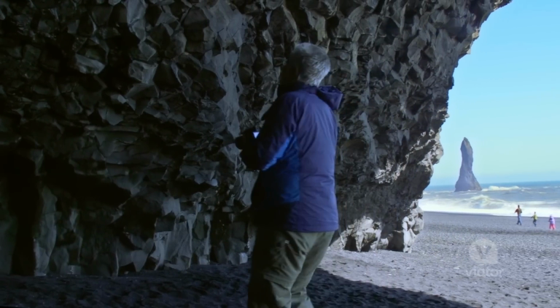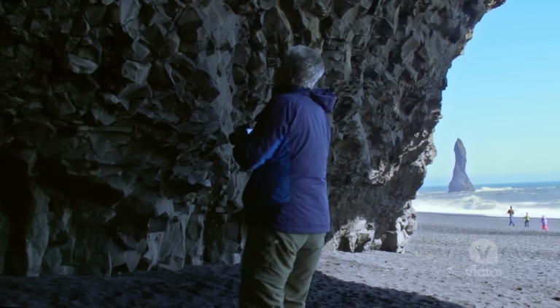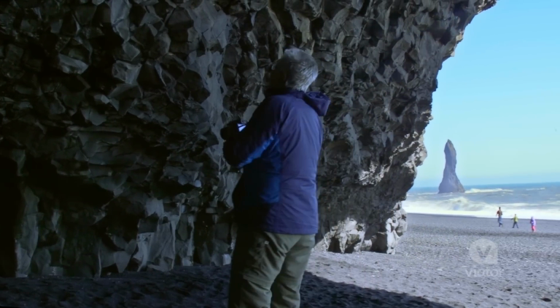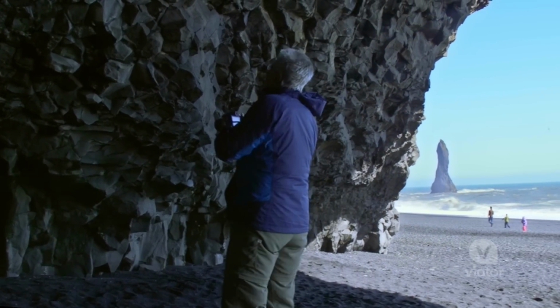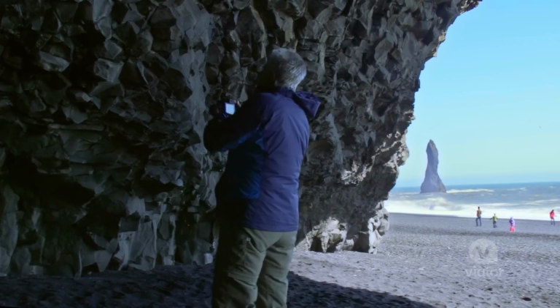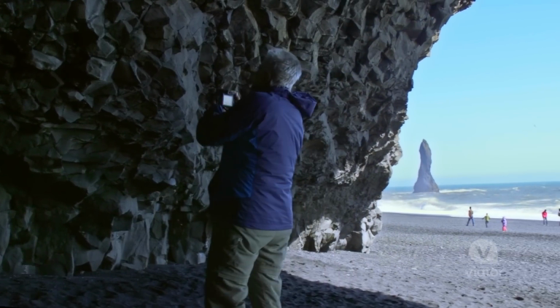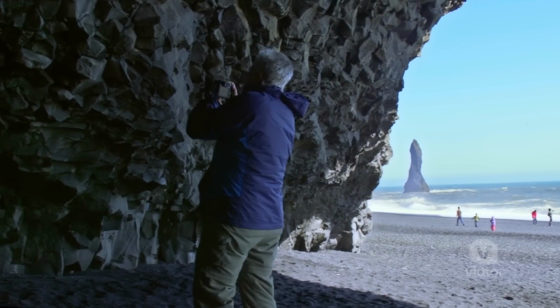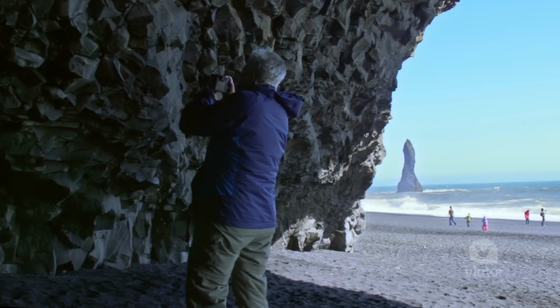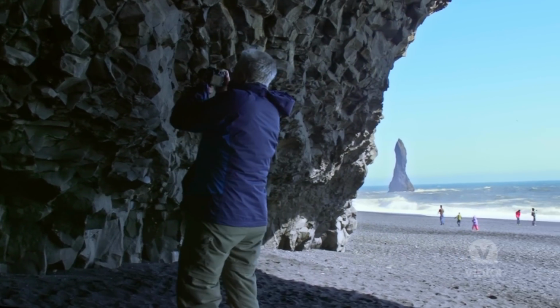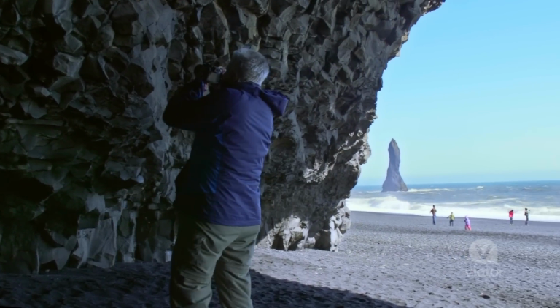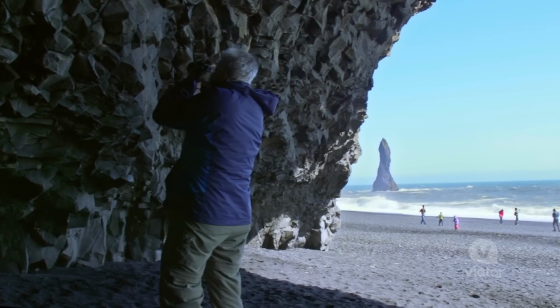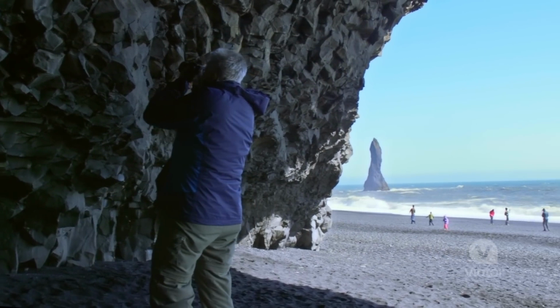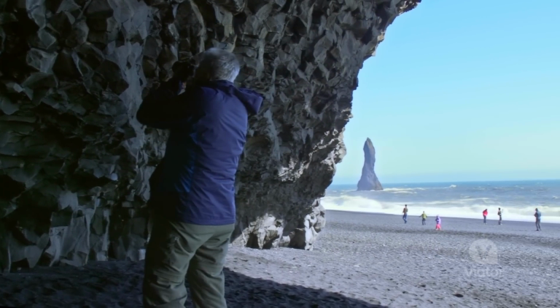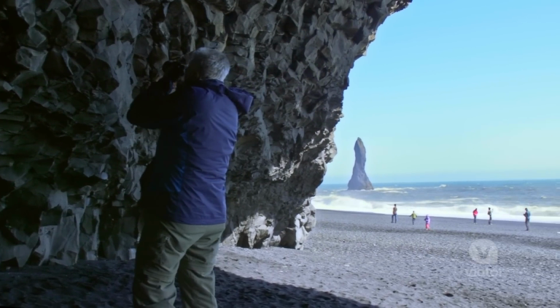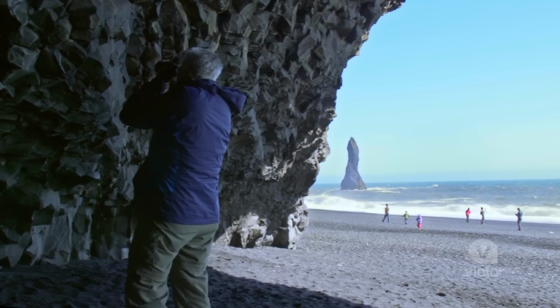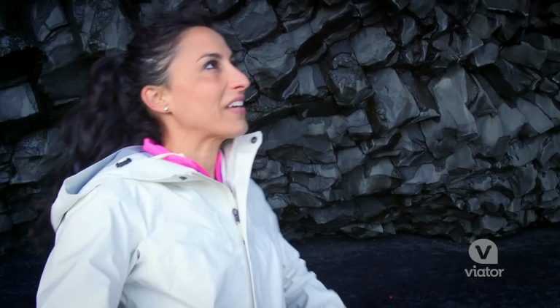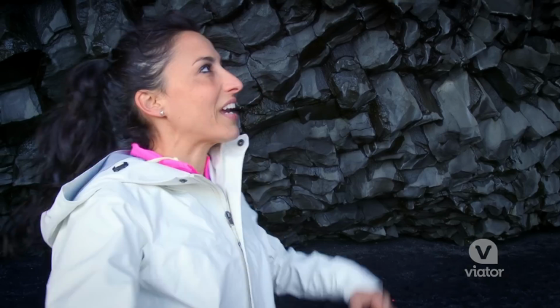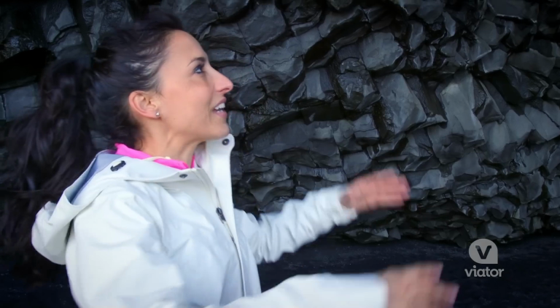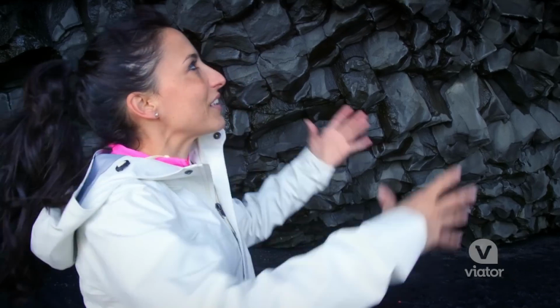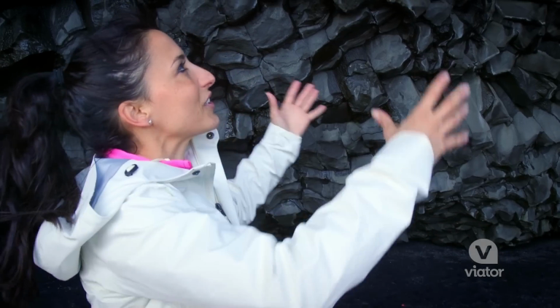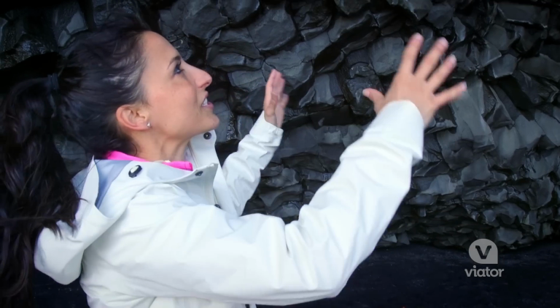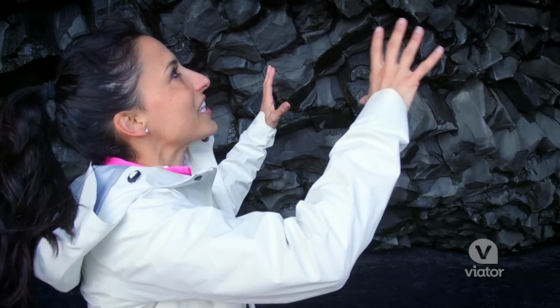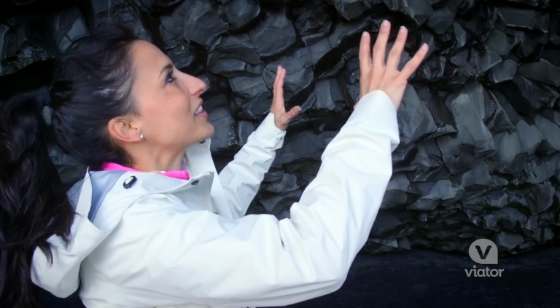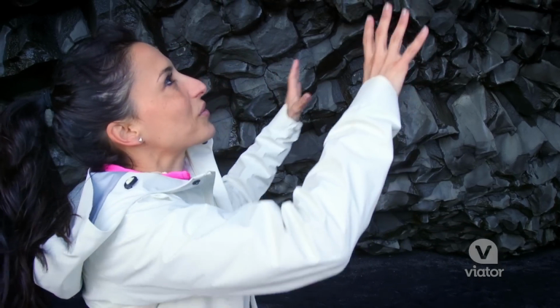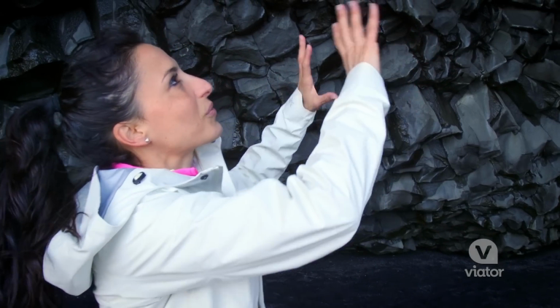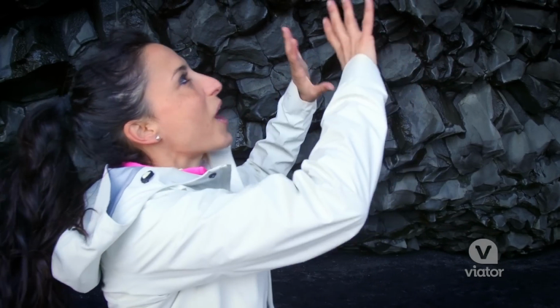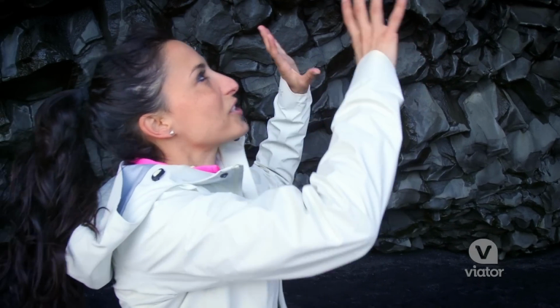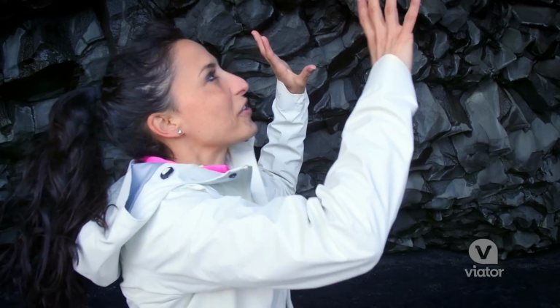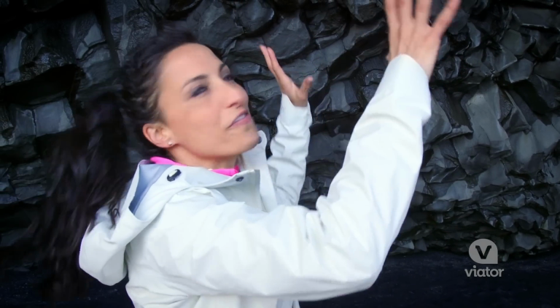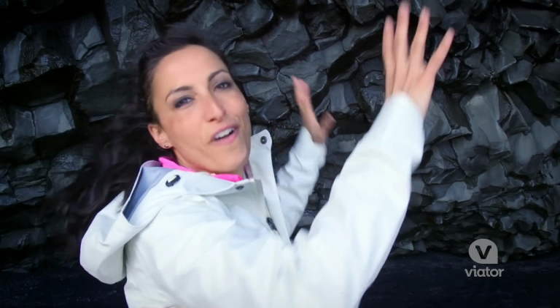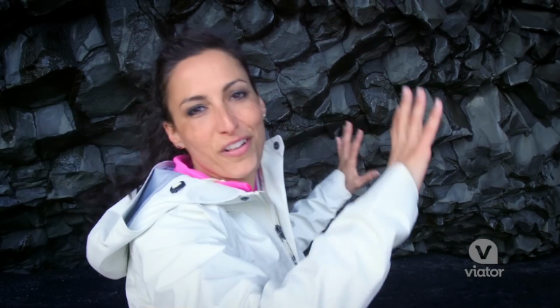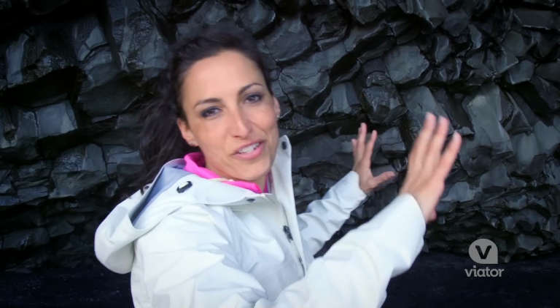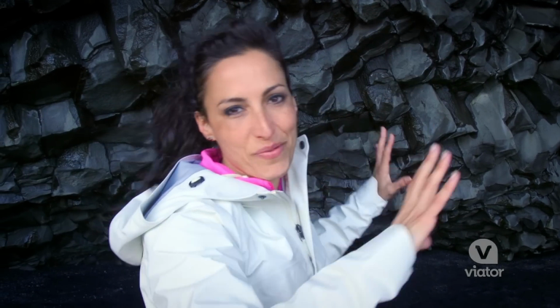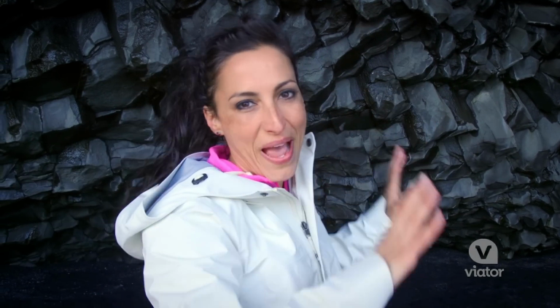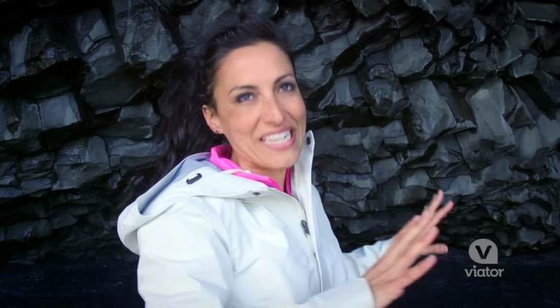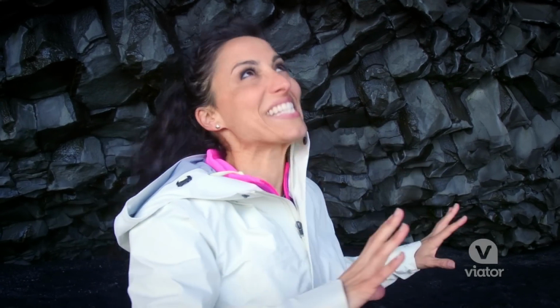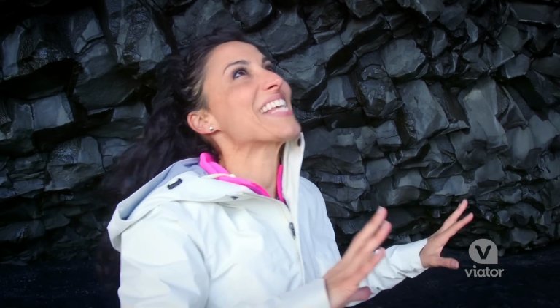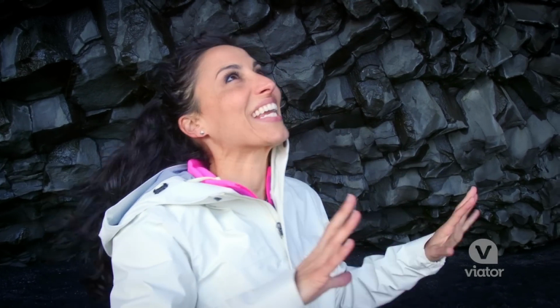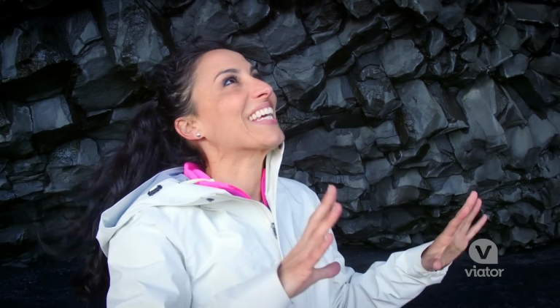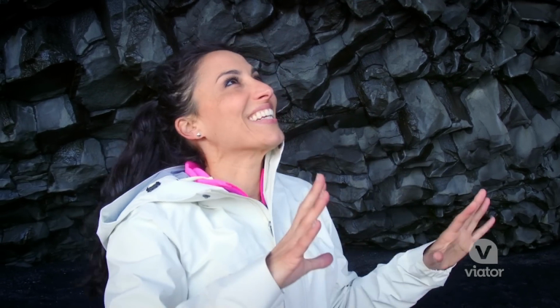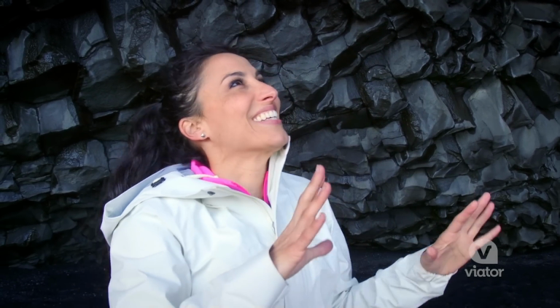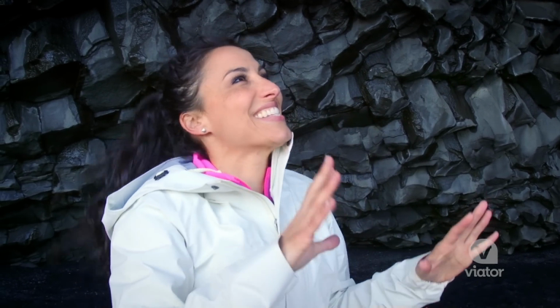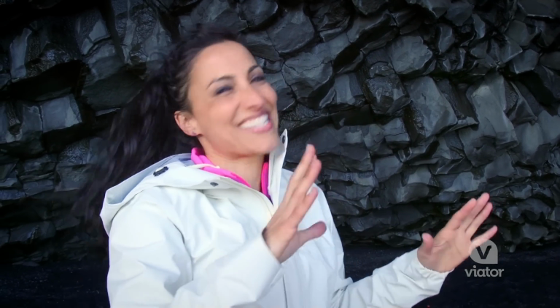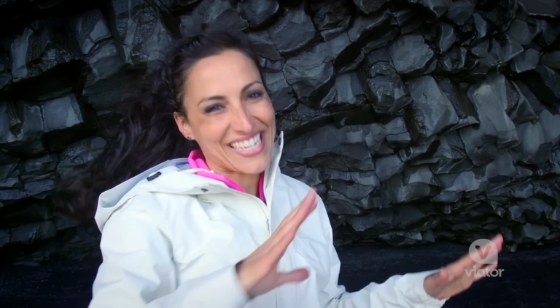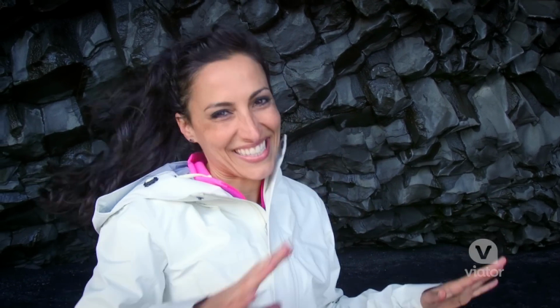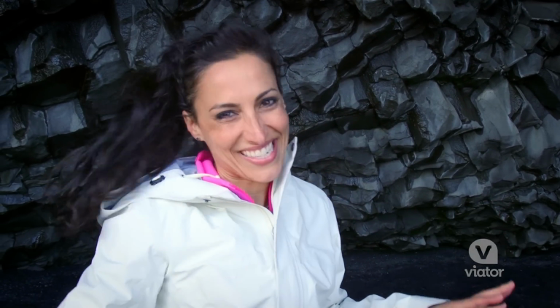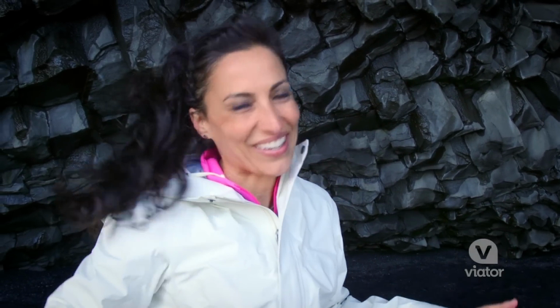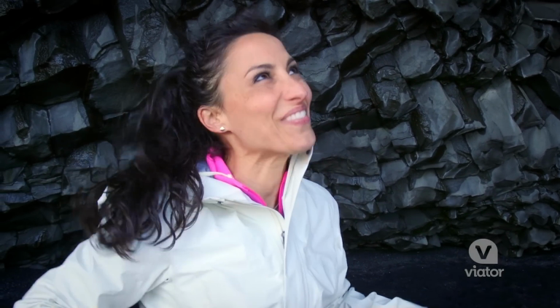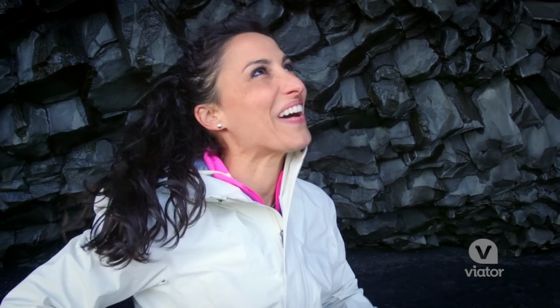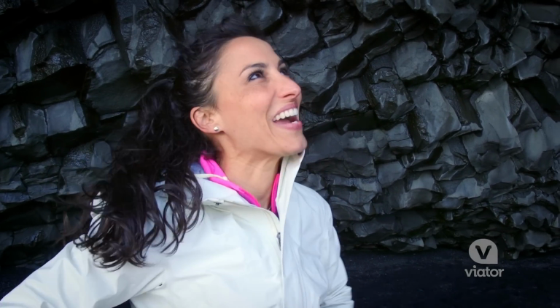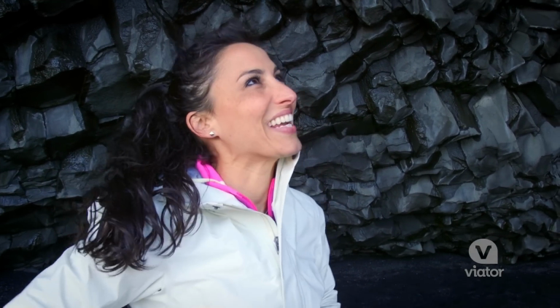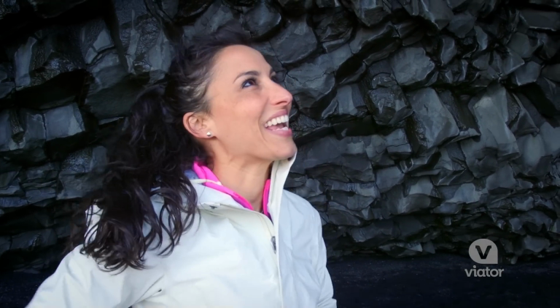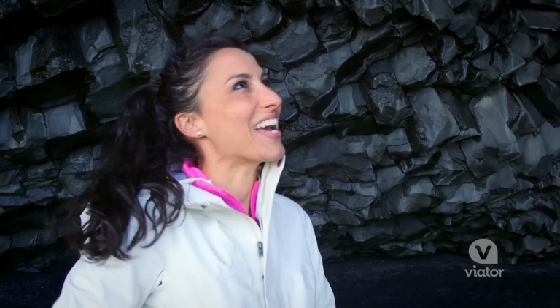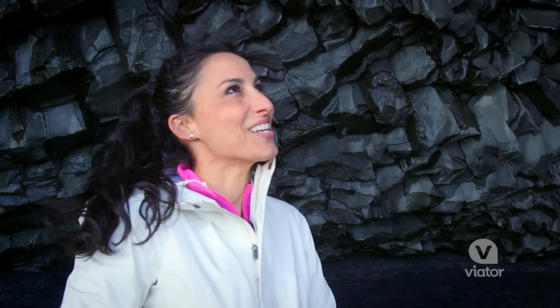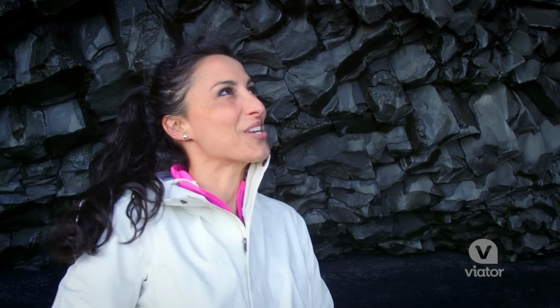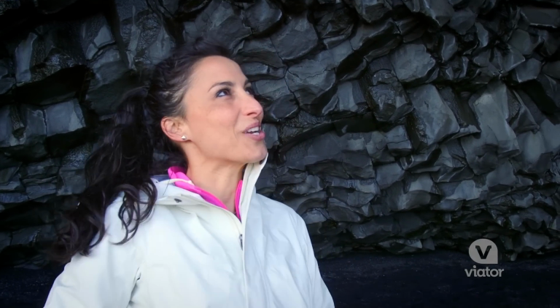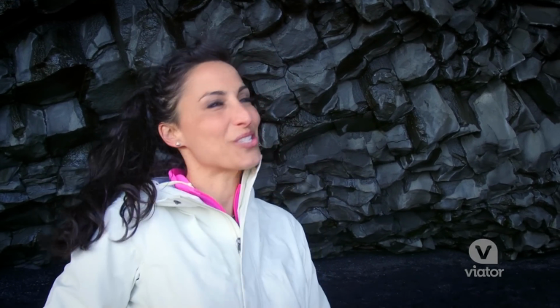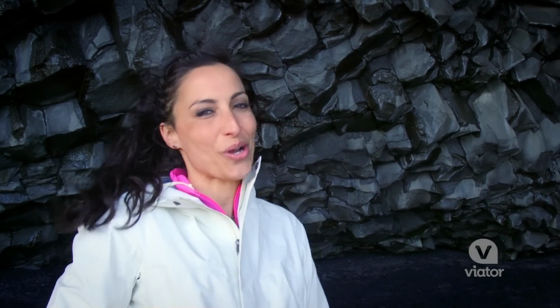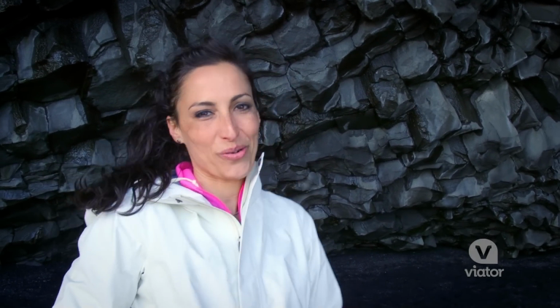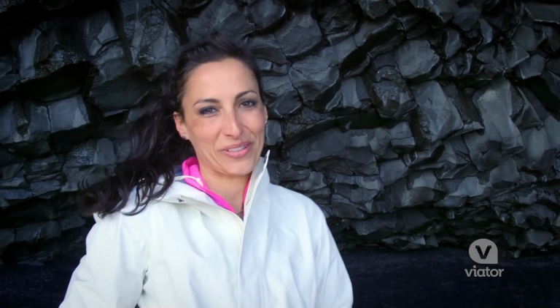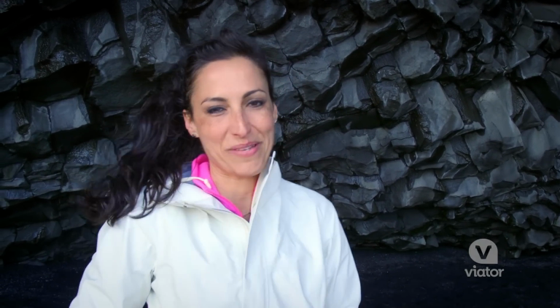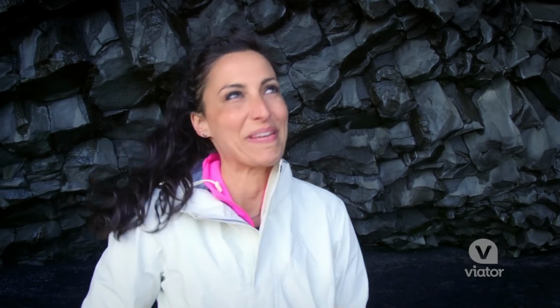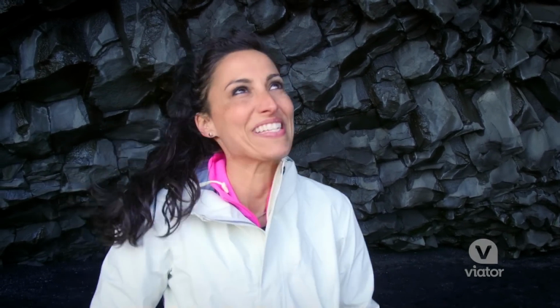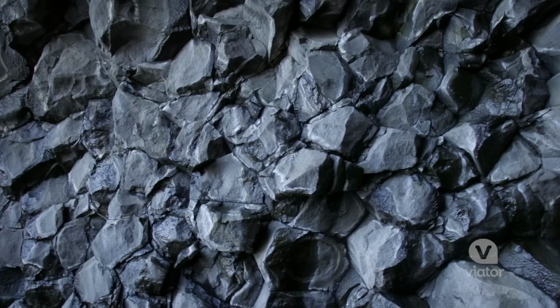I can't even believe this cave. It looks like the rocks could fall on you any second. It's slightly terrifying and totally amazing.